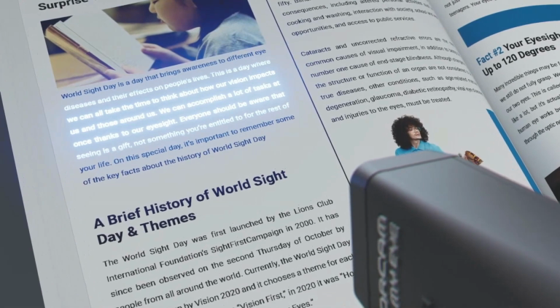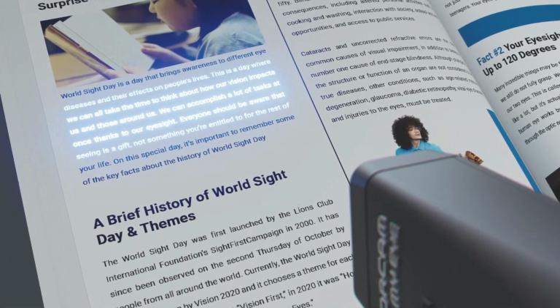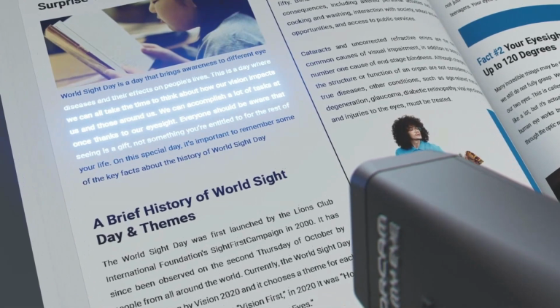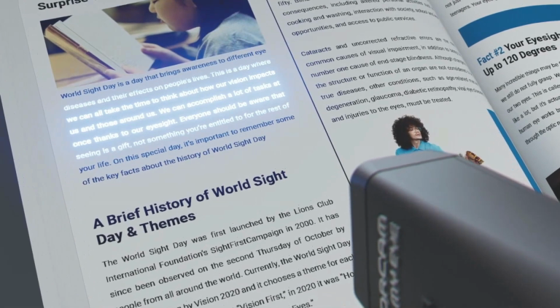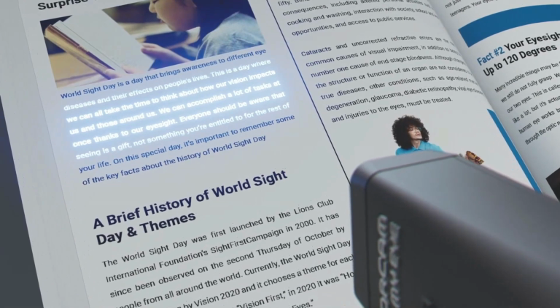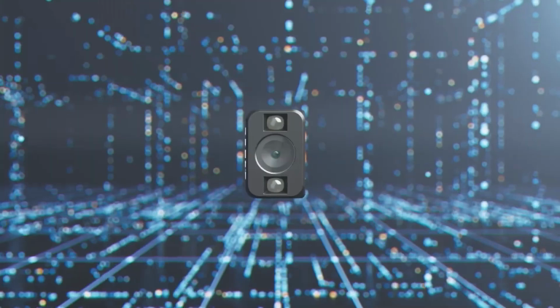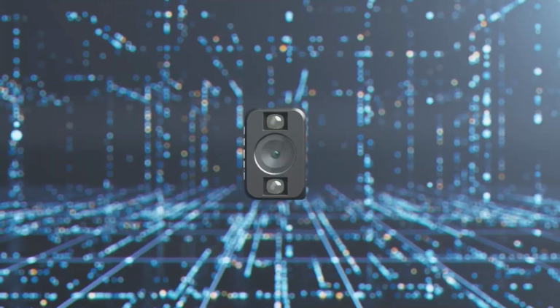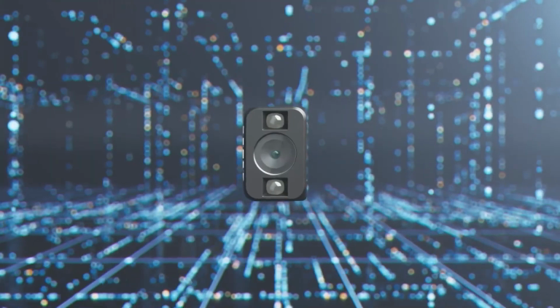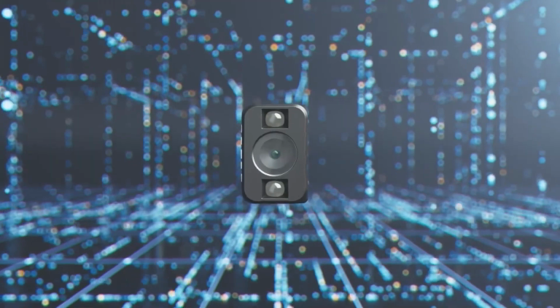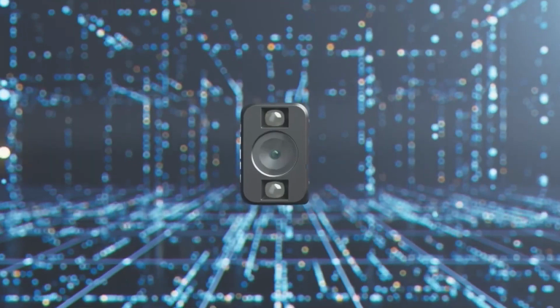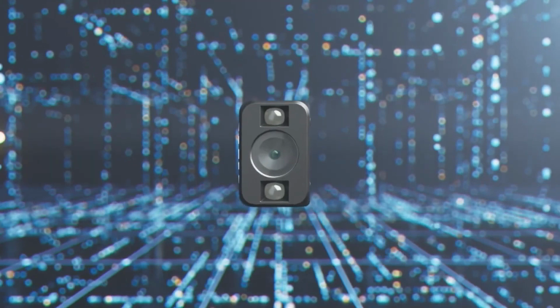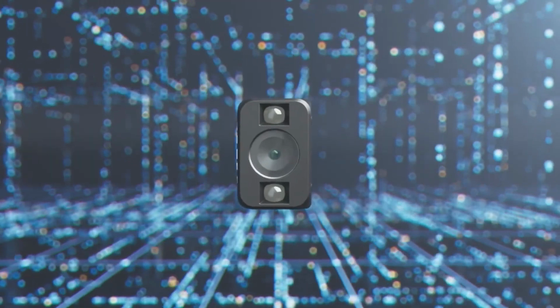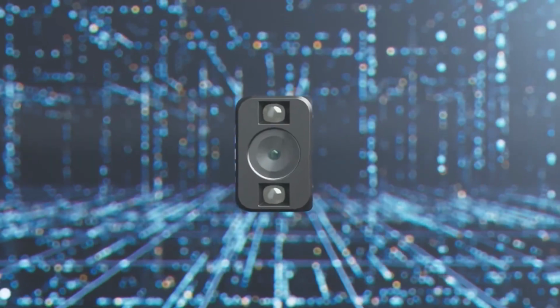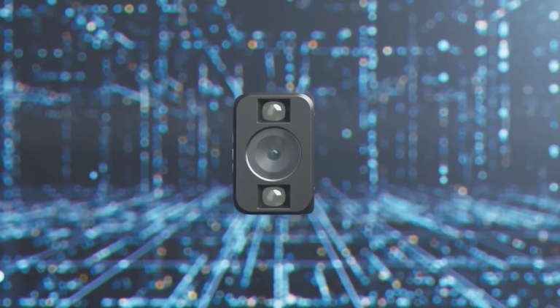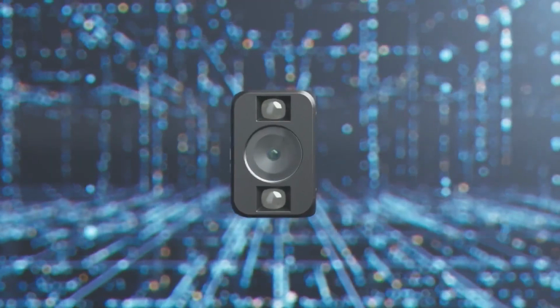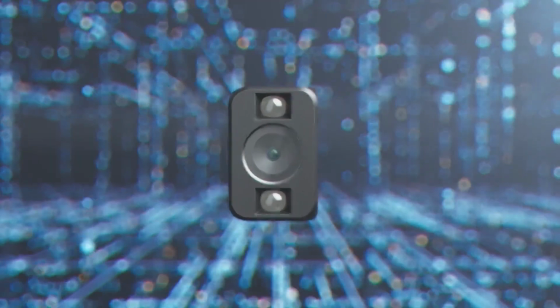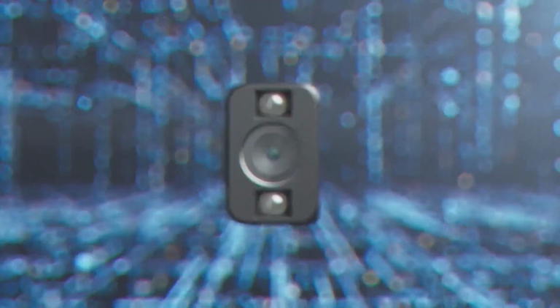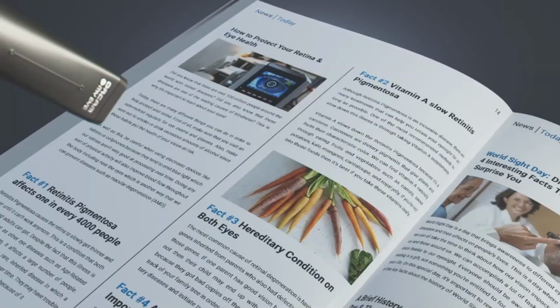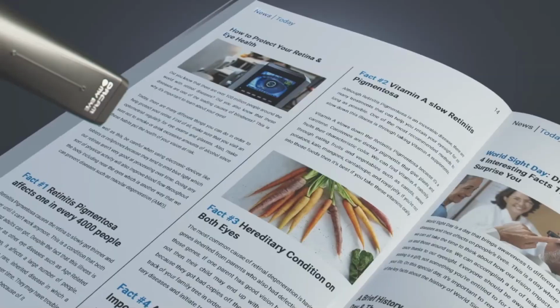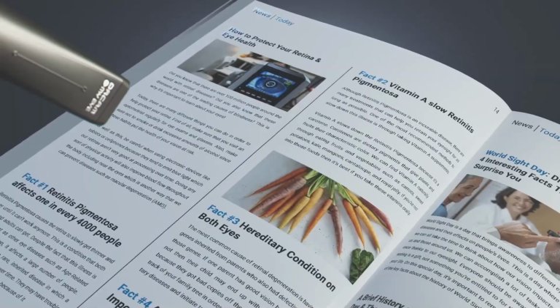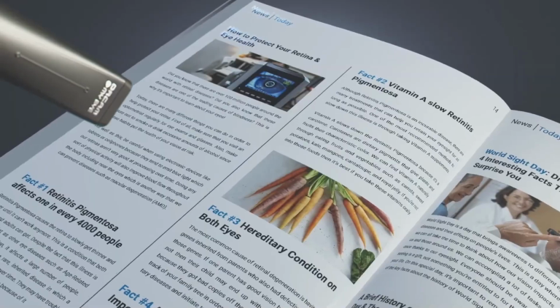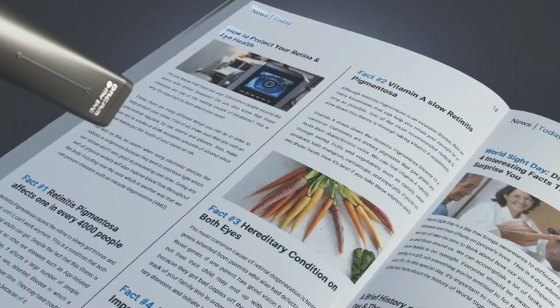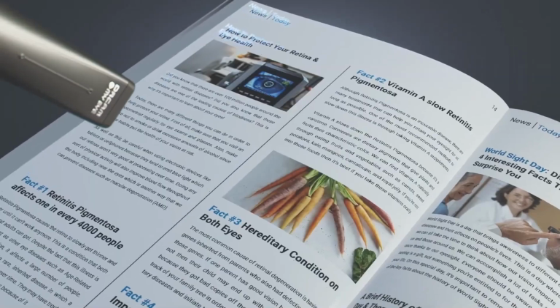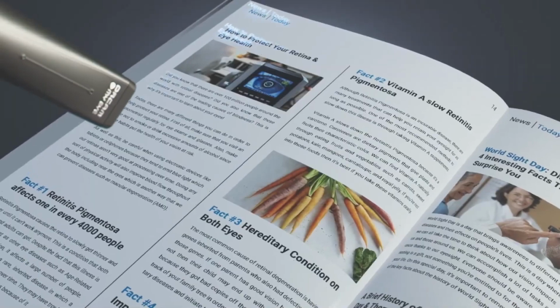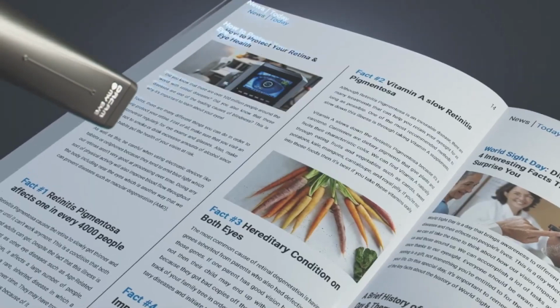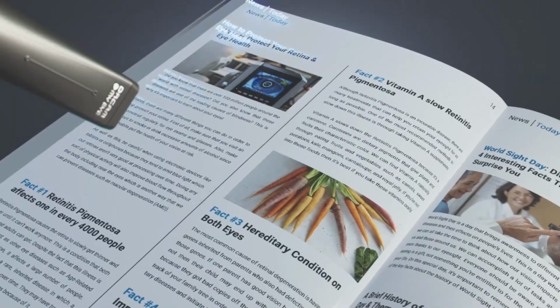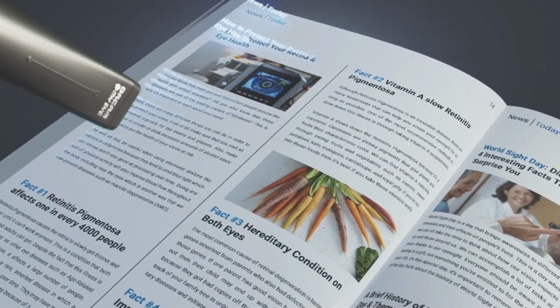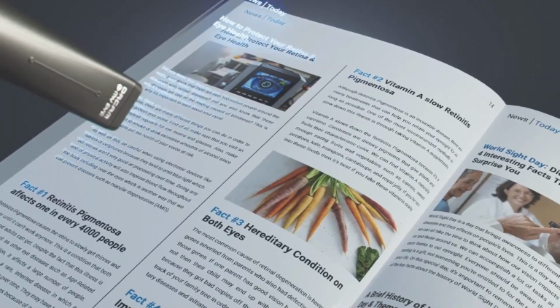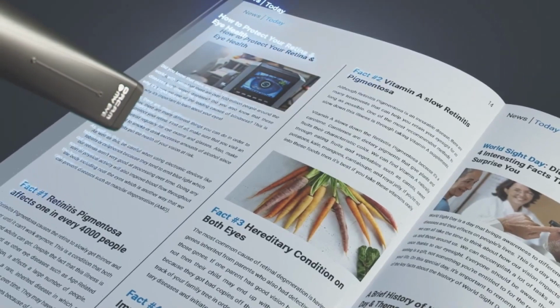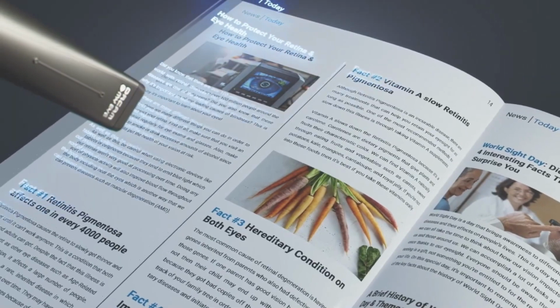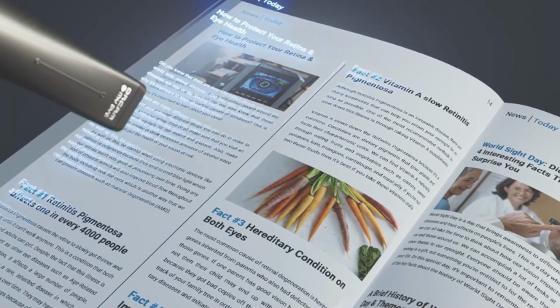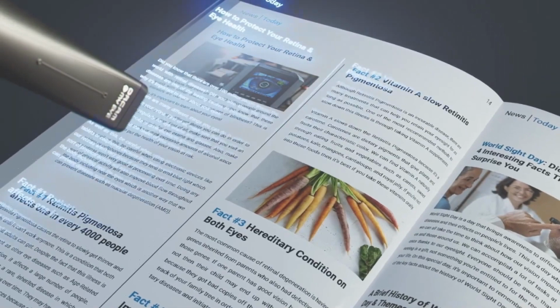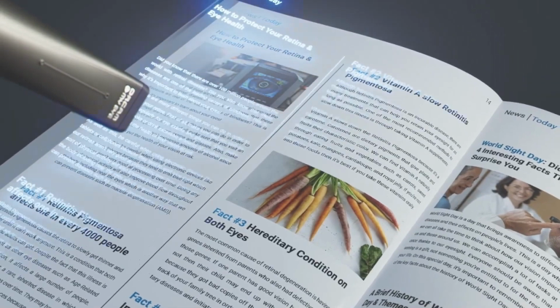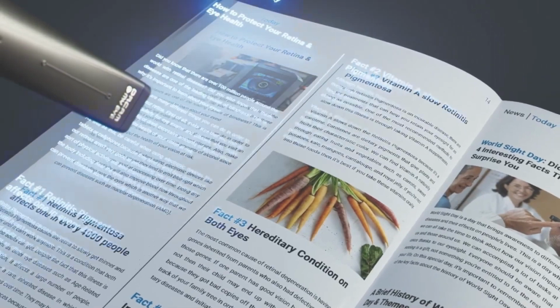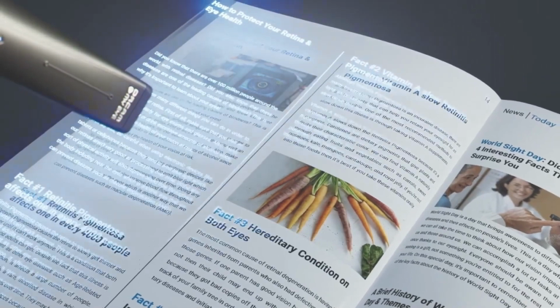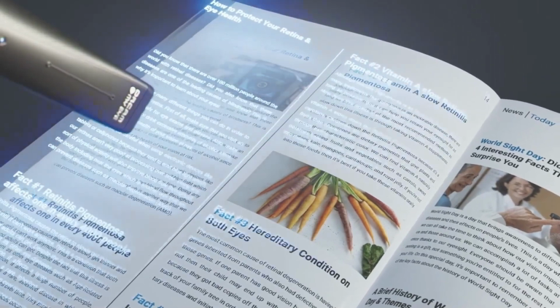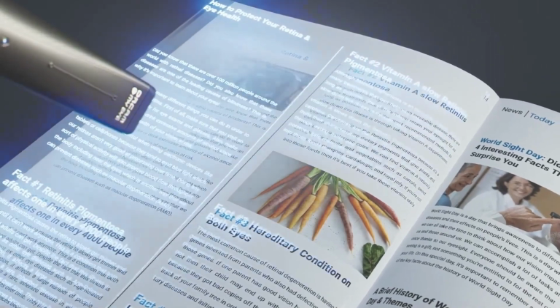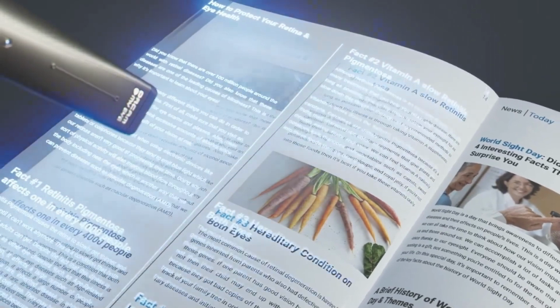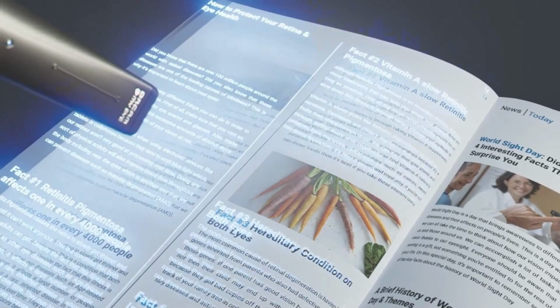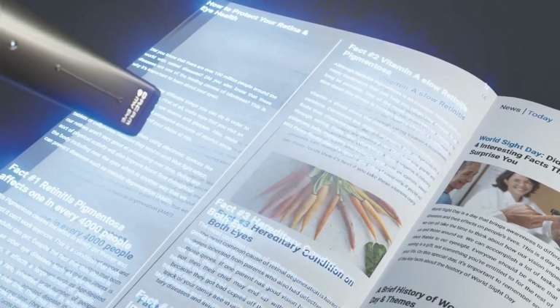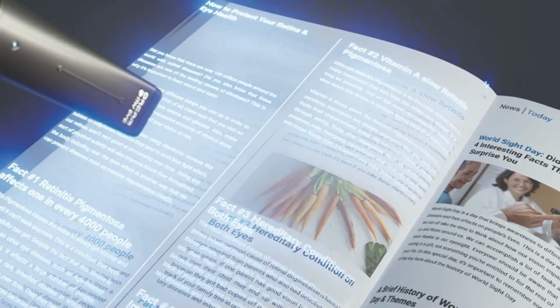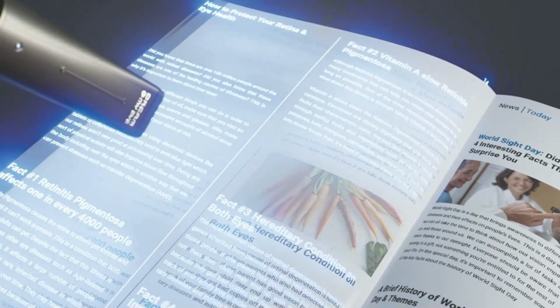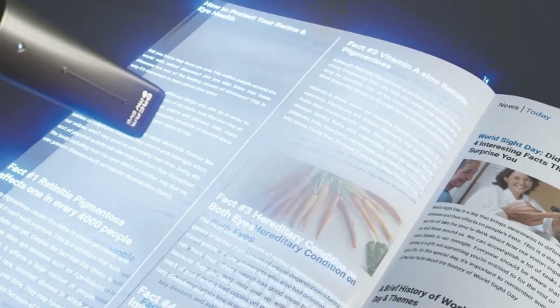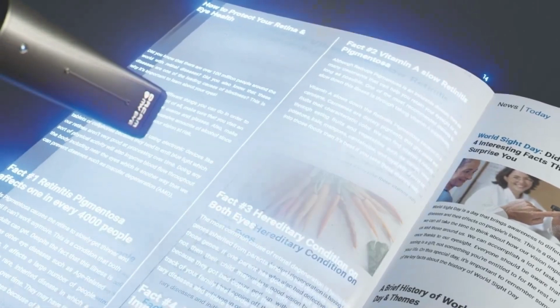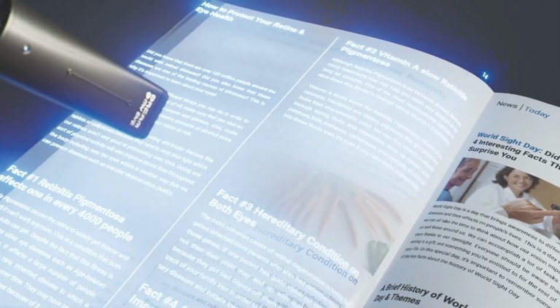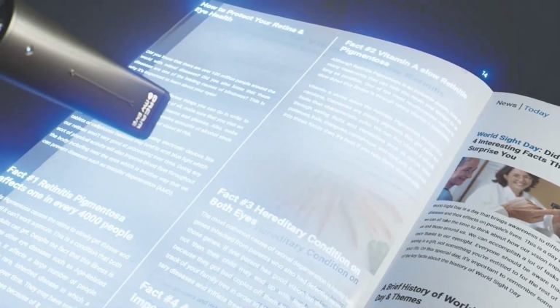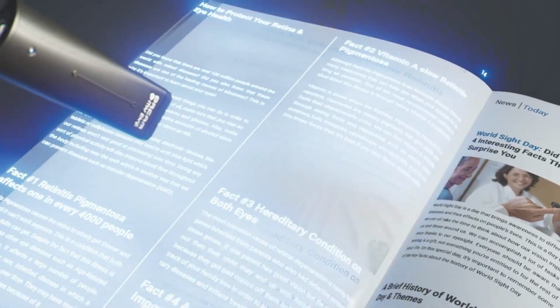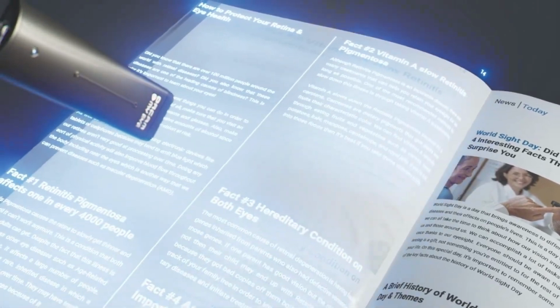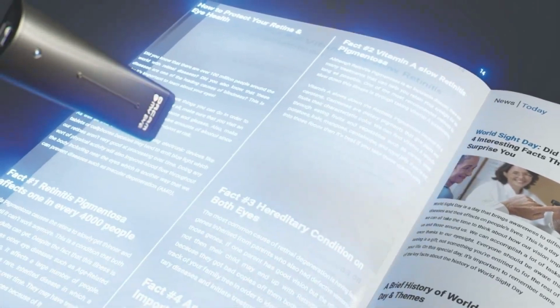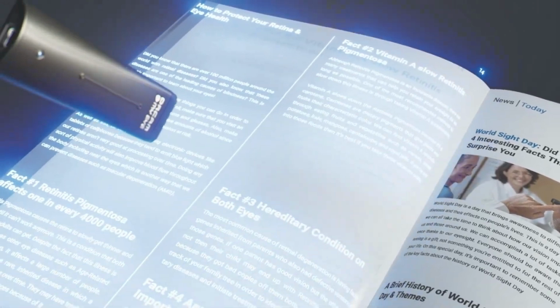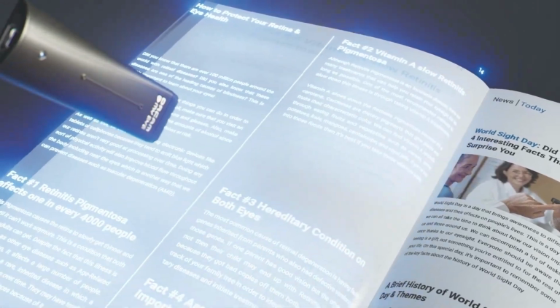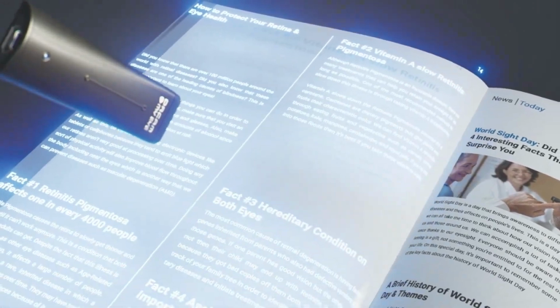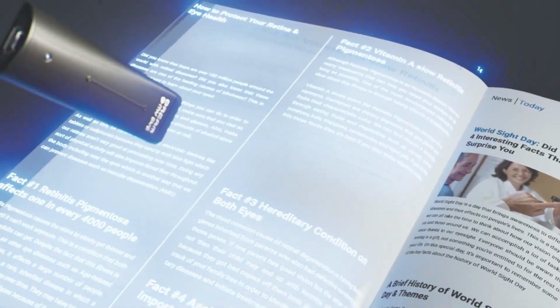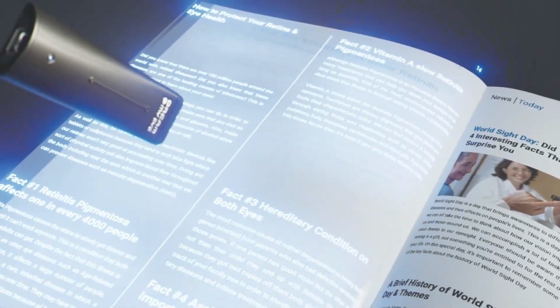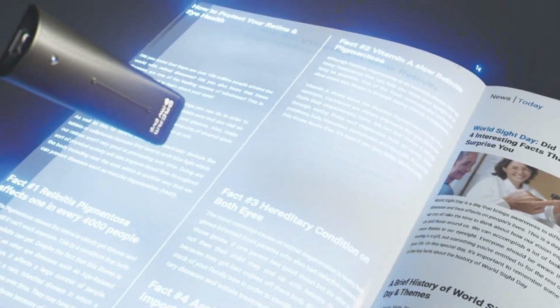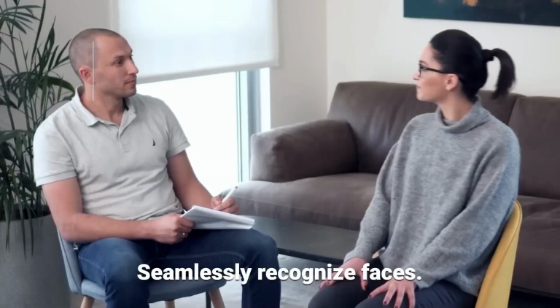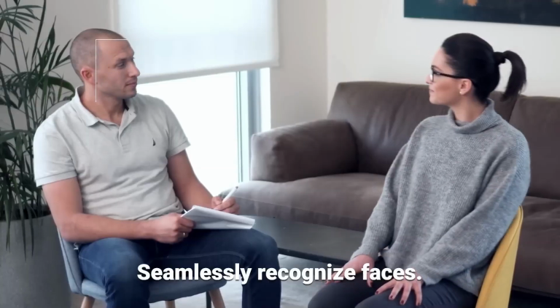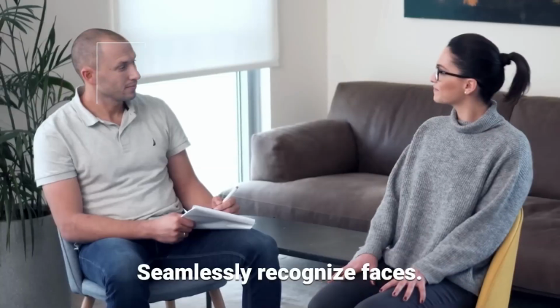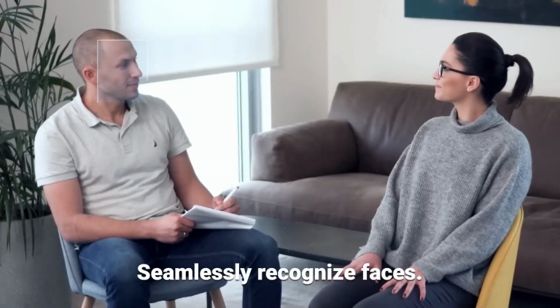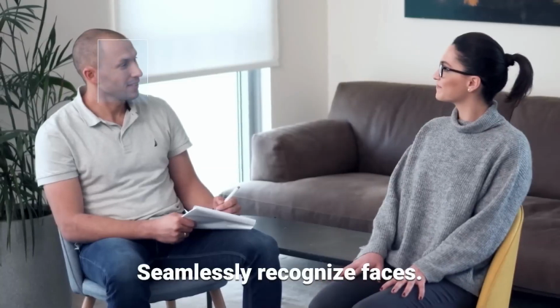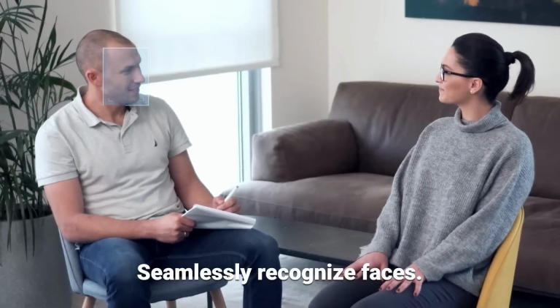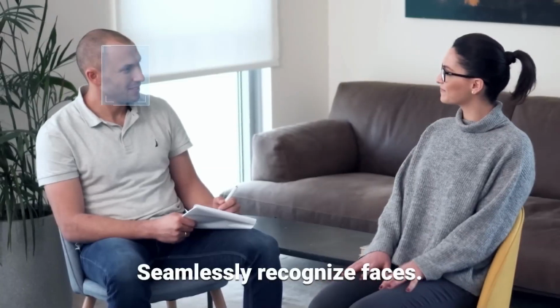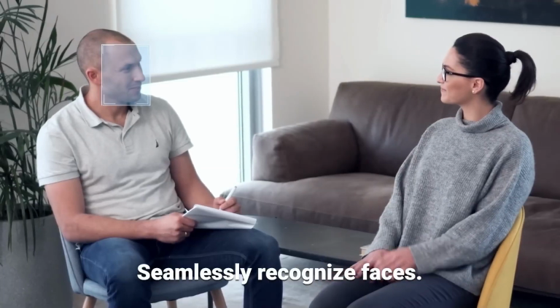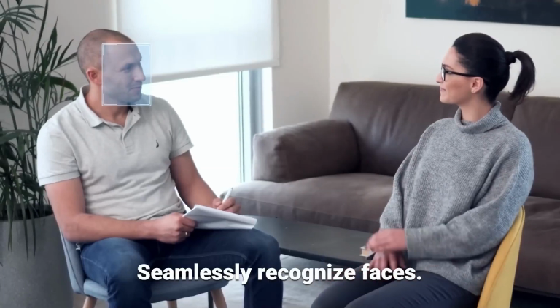With the OrCam MyEye you can instantly hear text from a book, smartphone screen, or any other surface, and recognize faces.